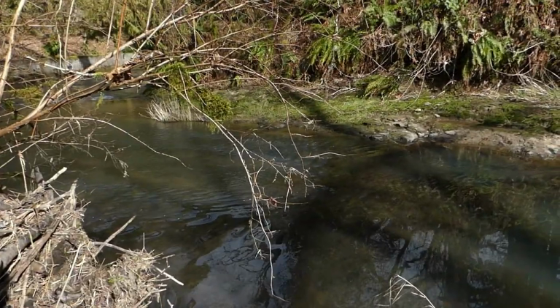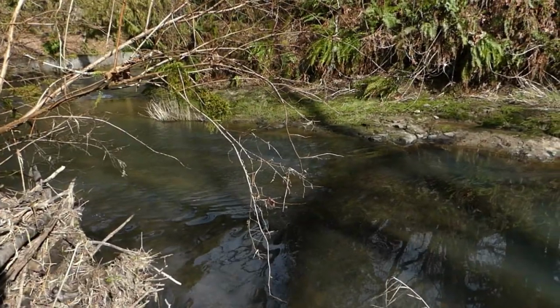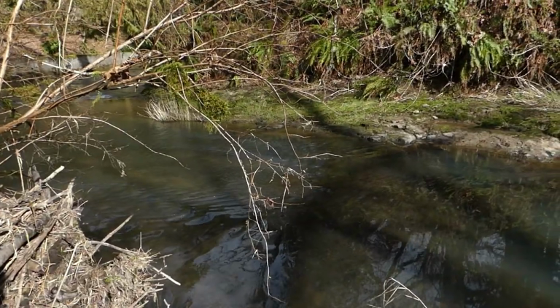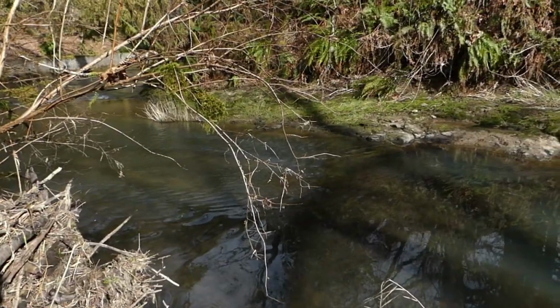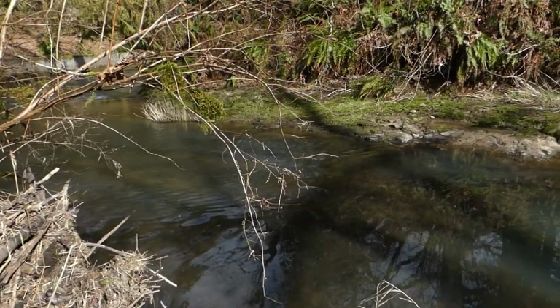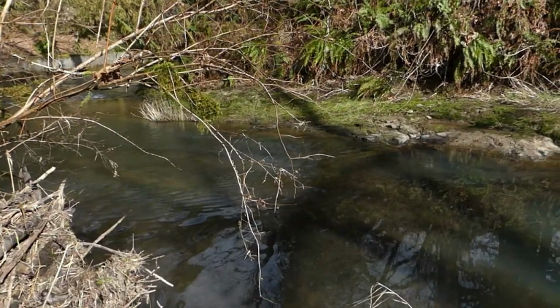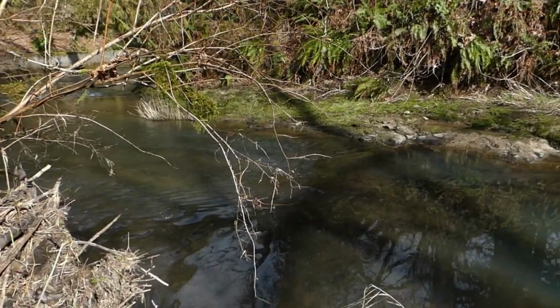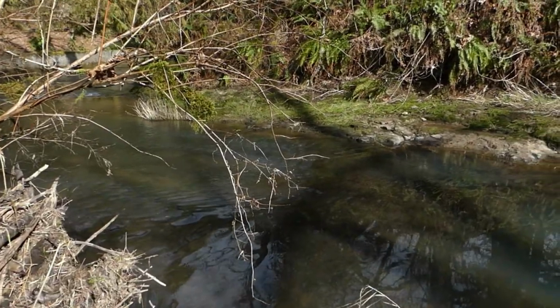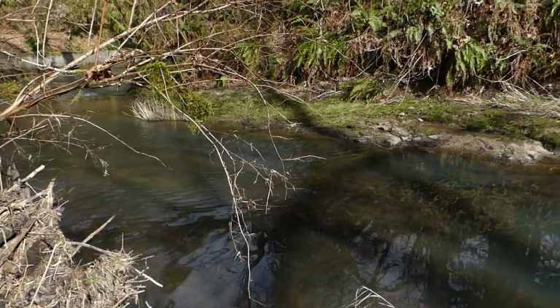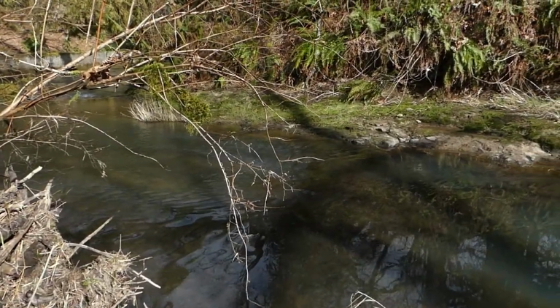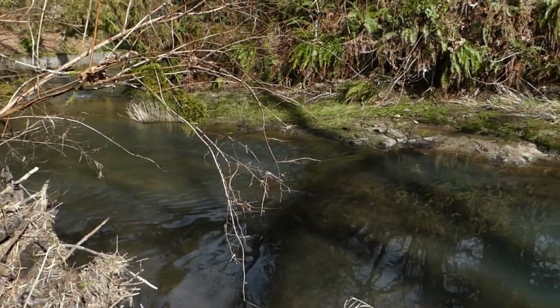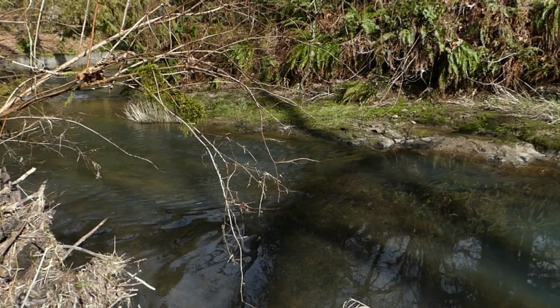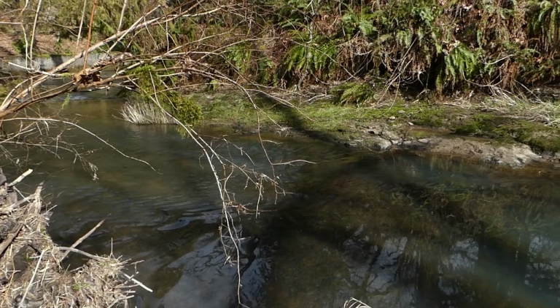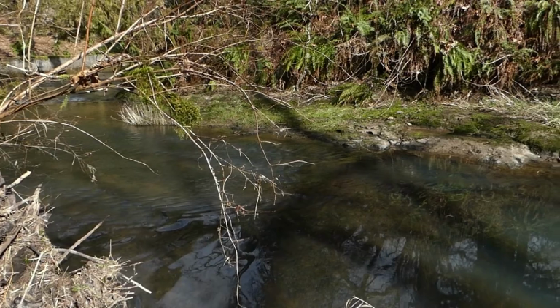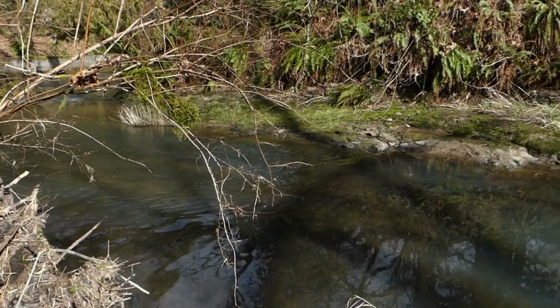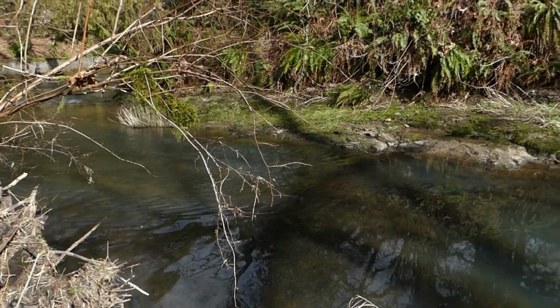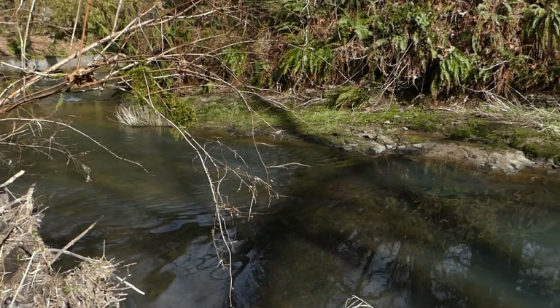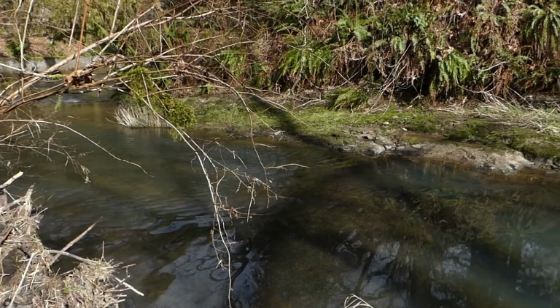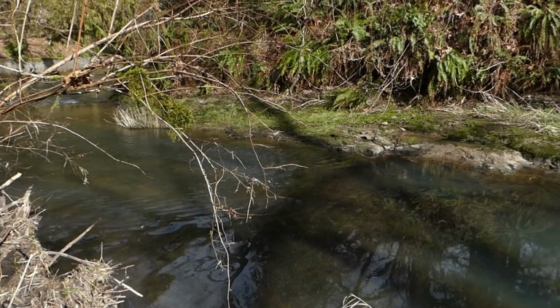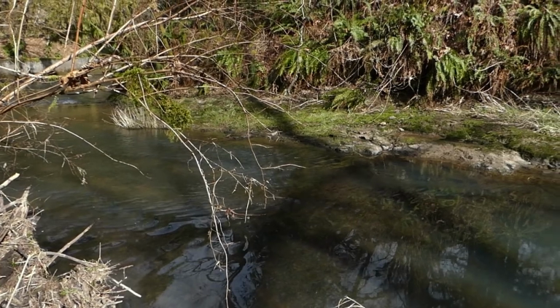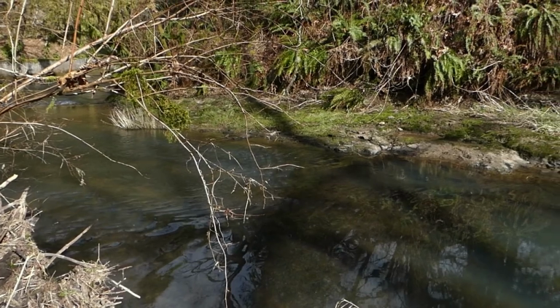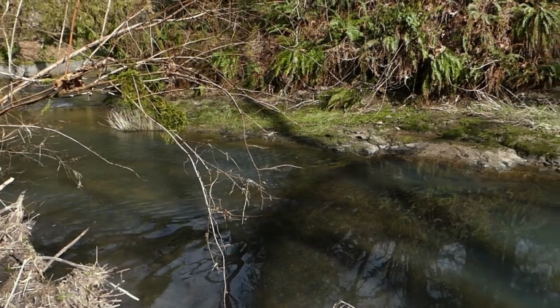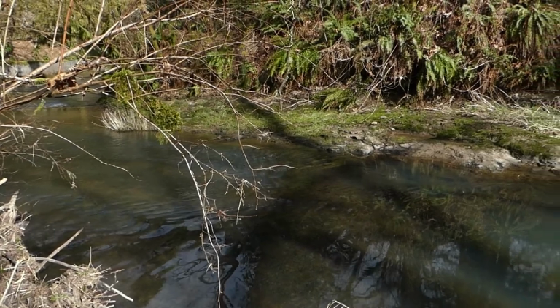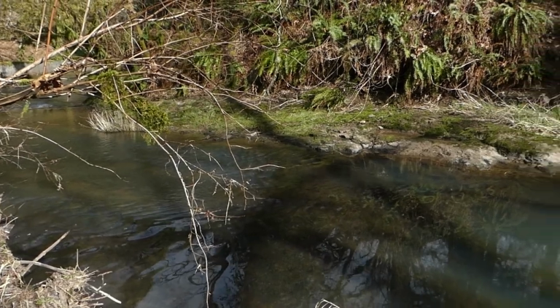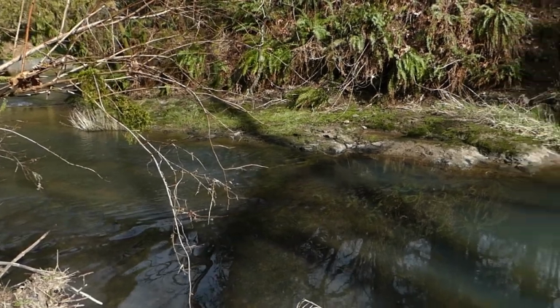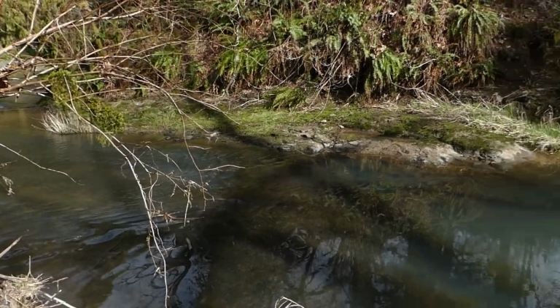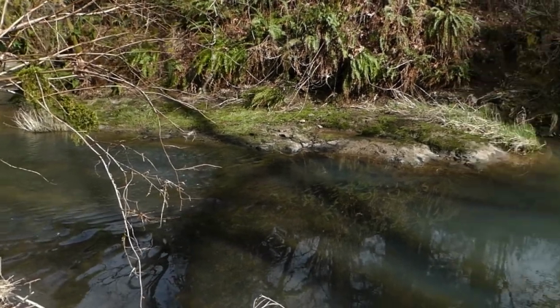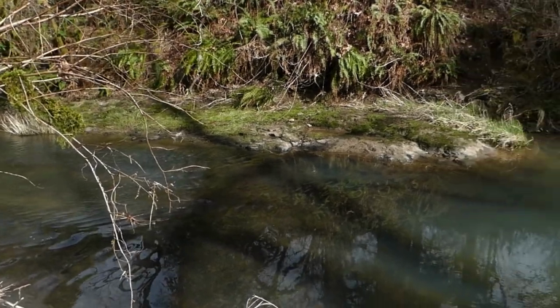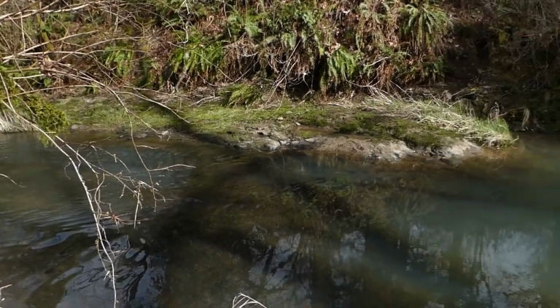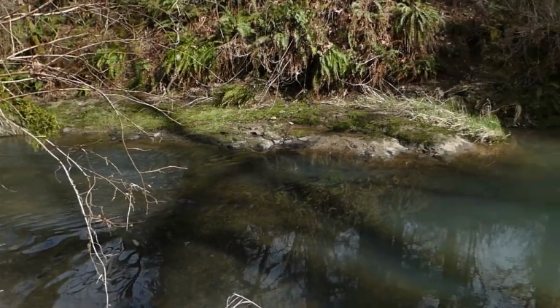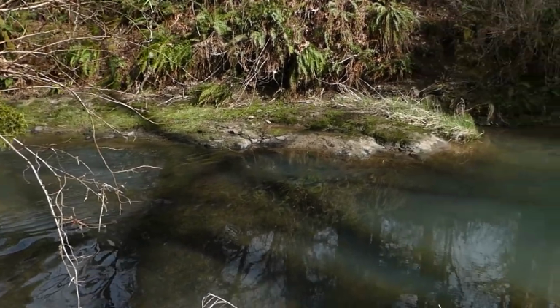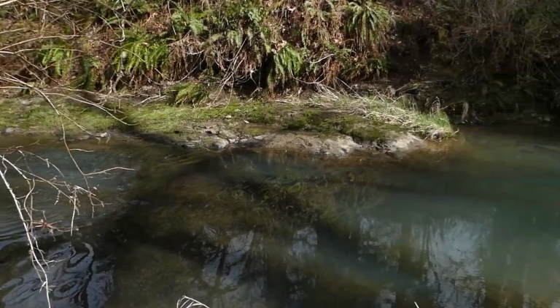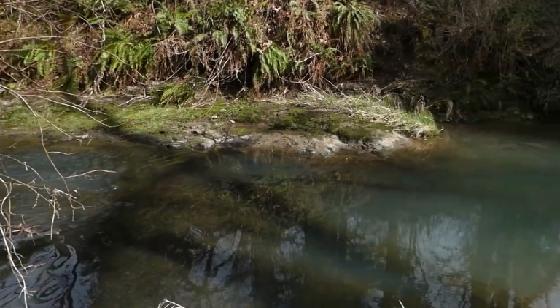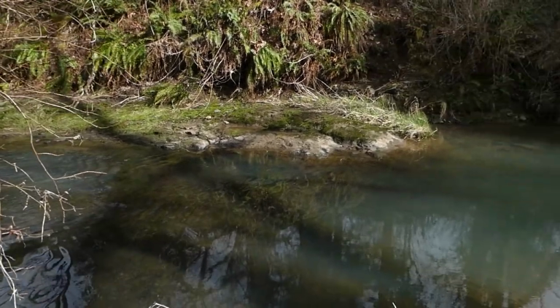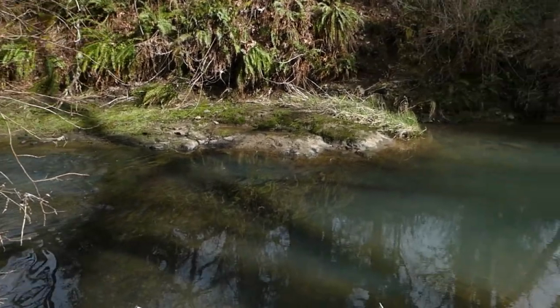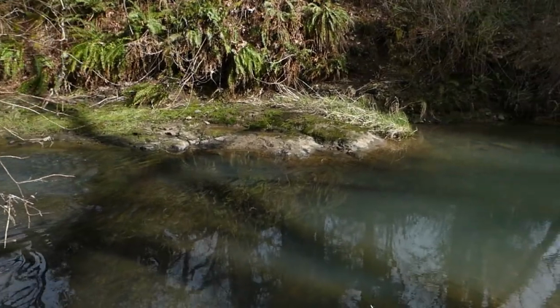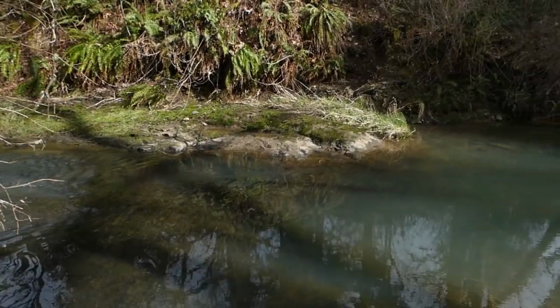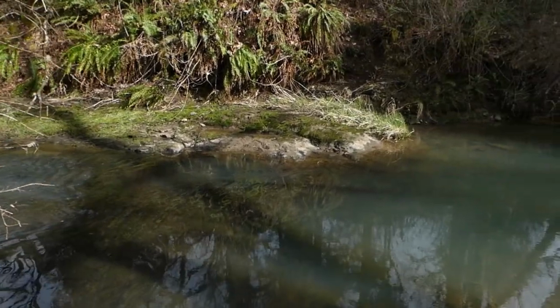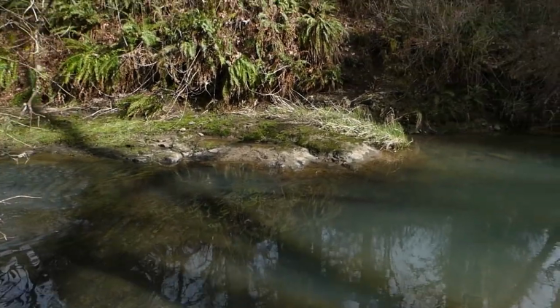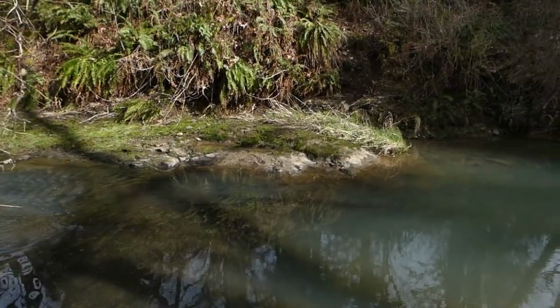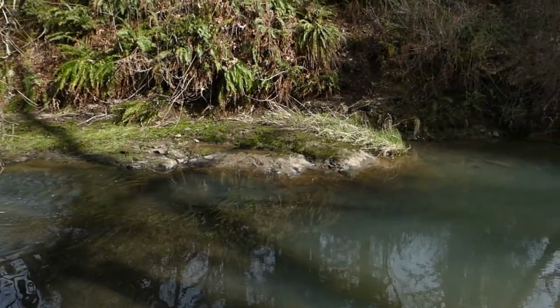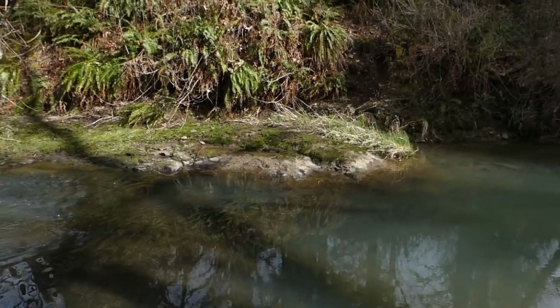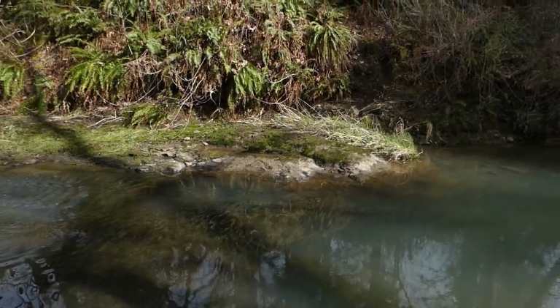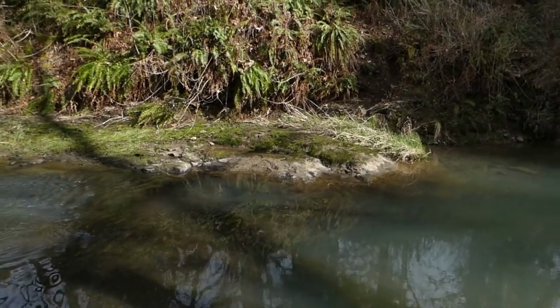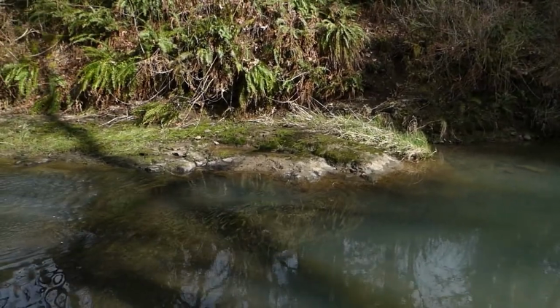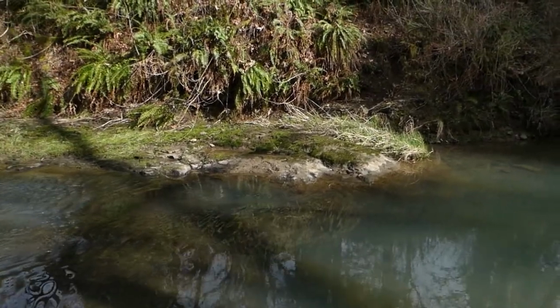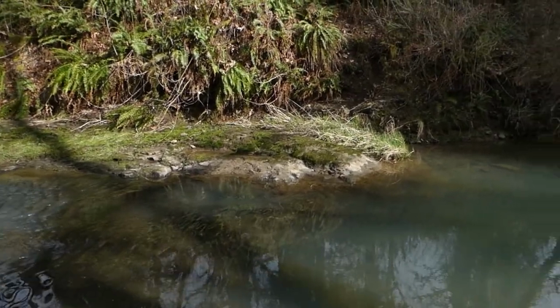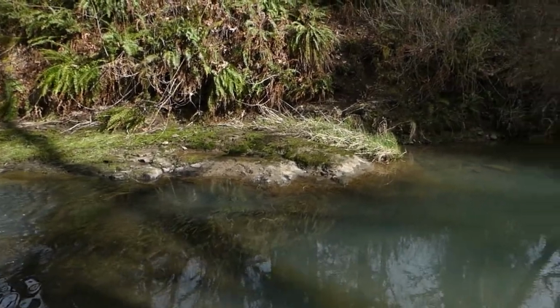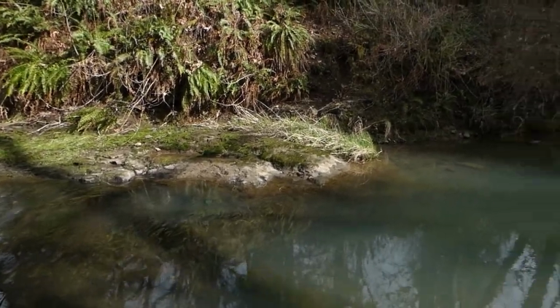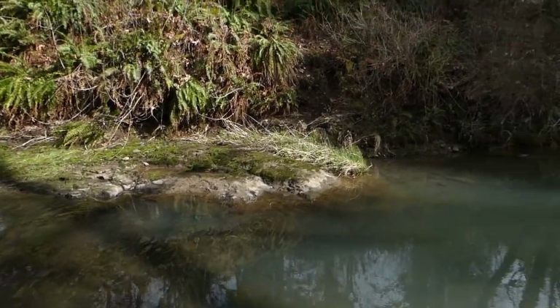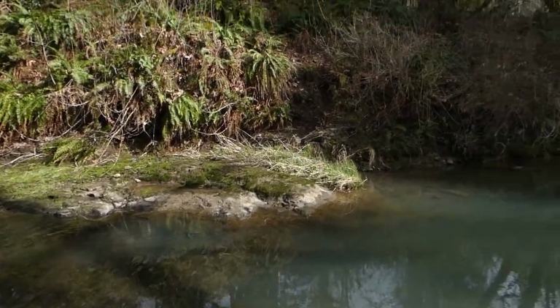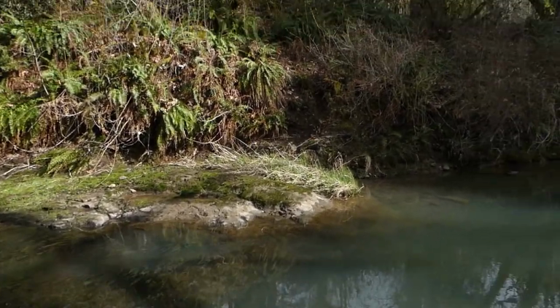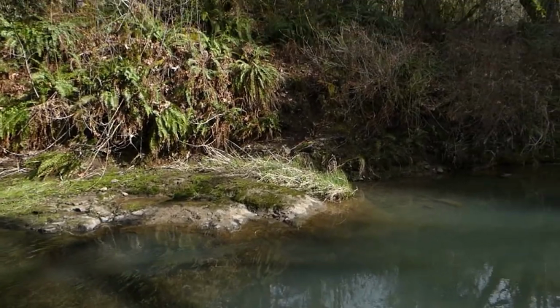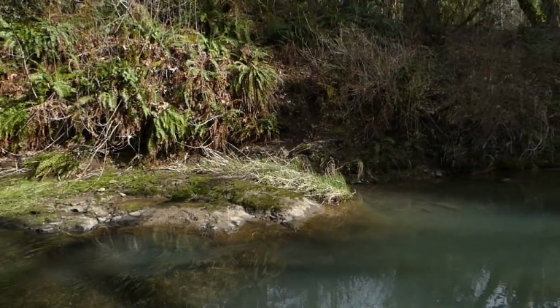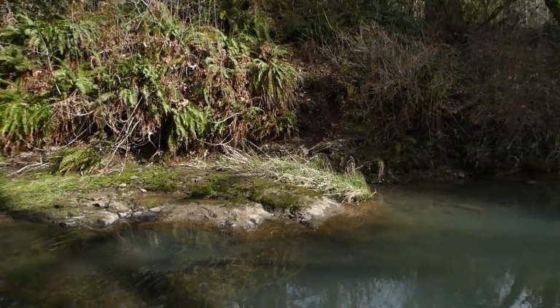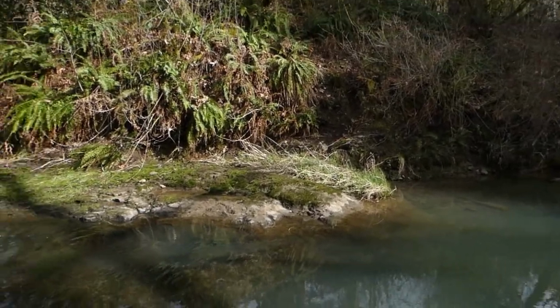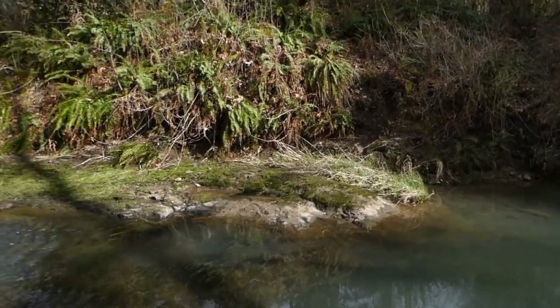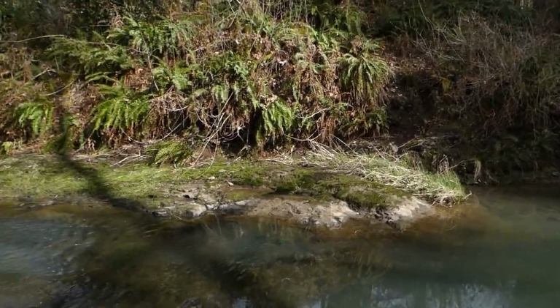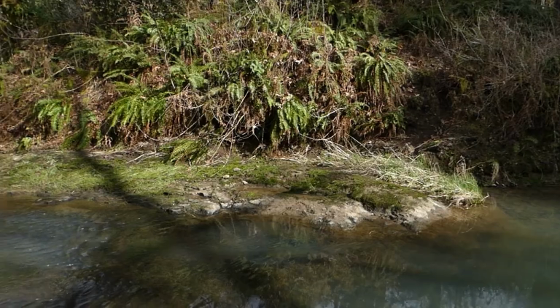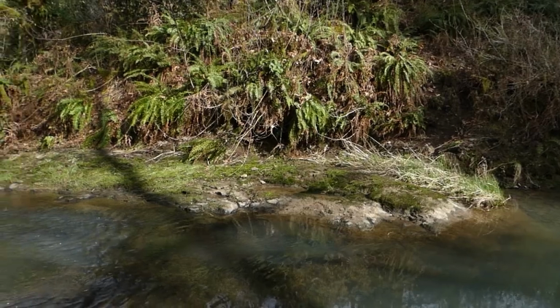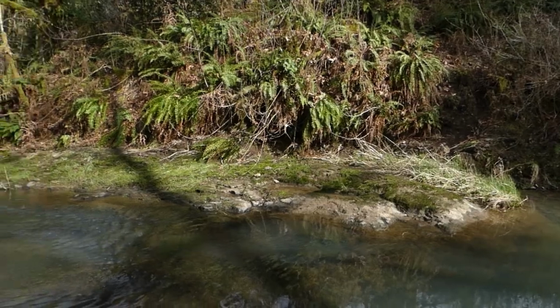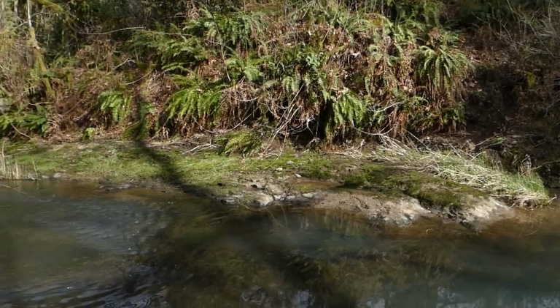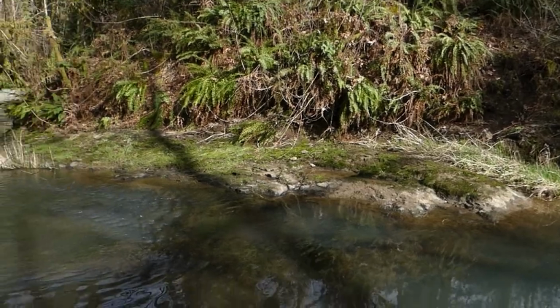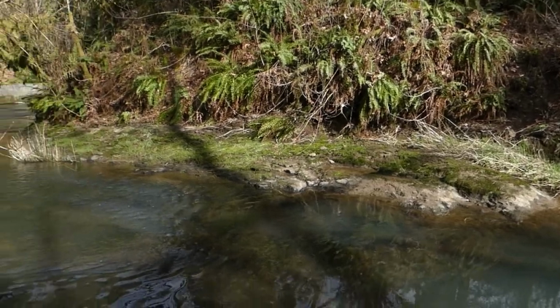About a hundred feet upriver from the falls there's a nice calm place to cross if you want to see the falls from the other side.